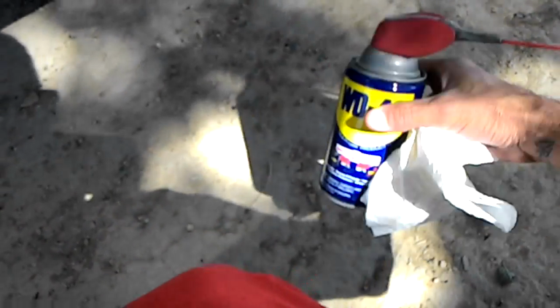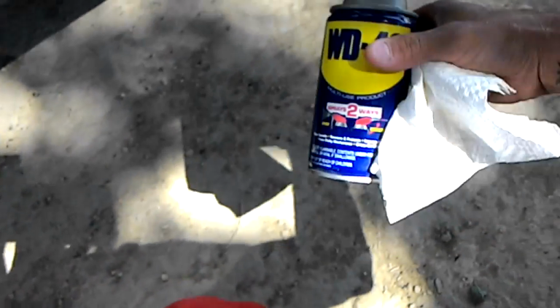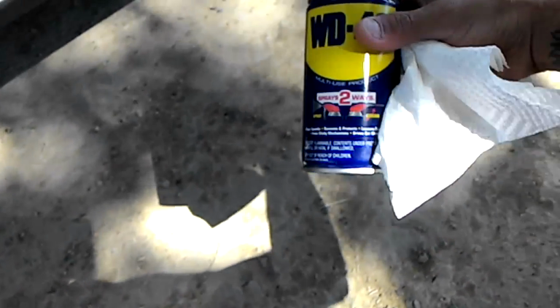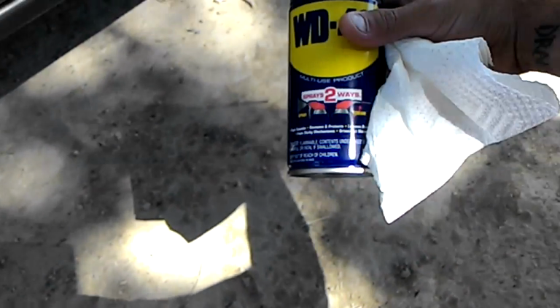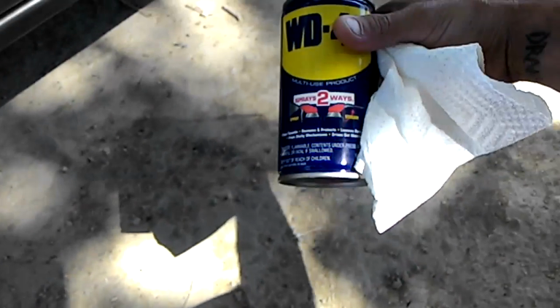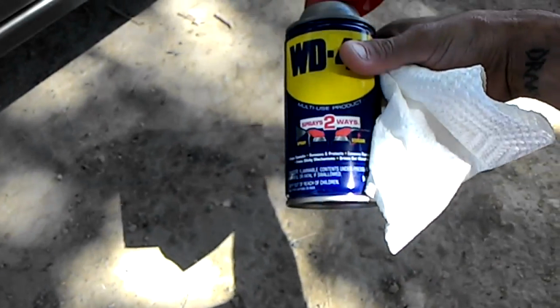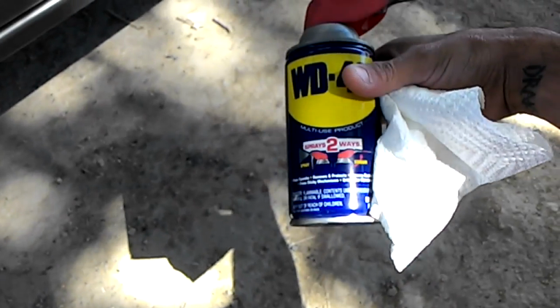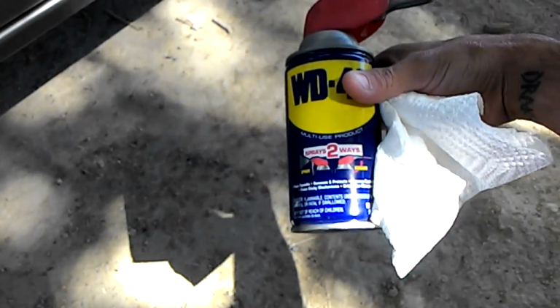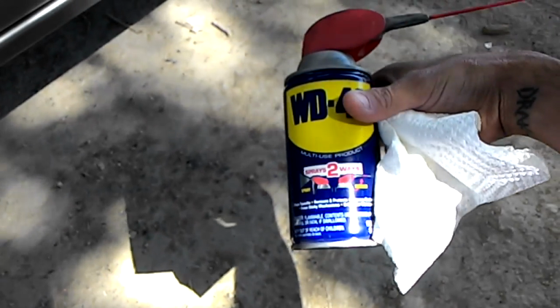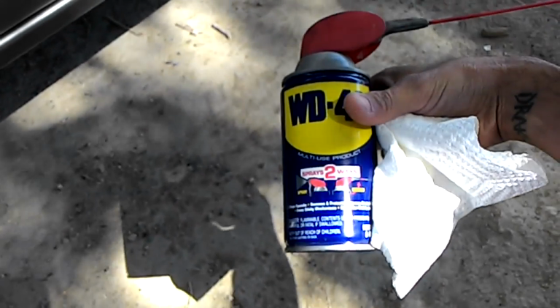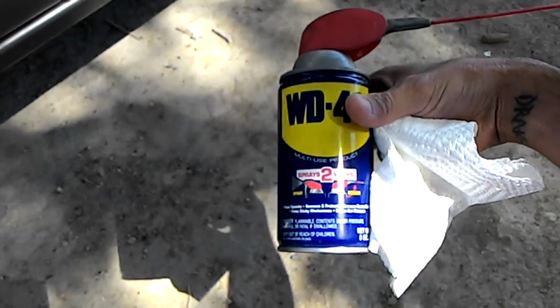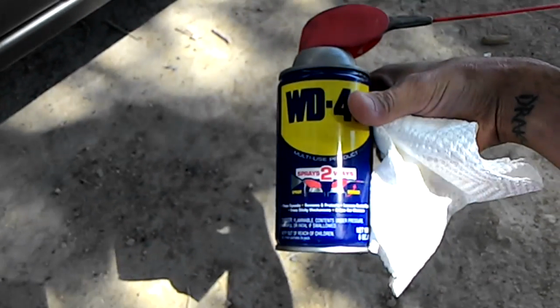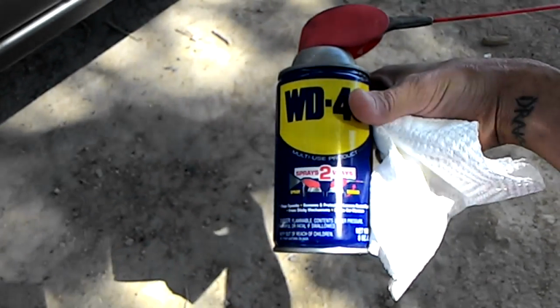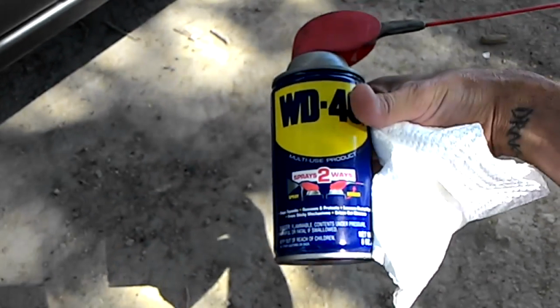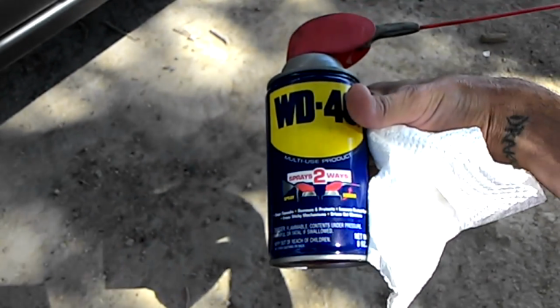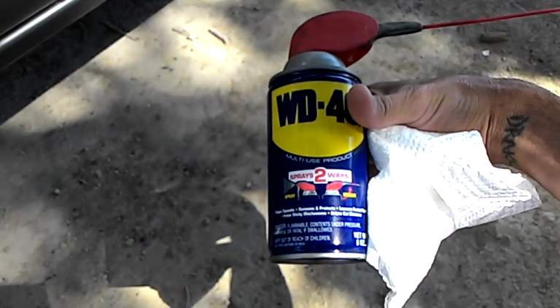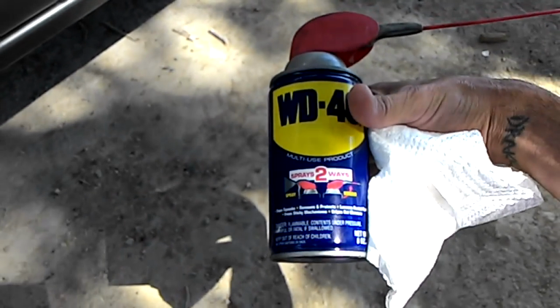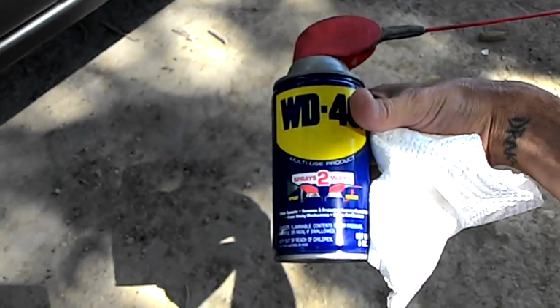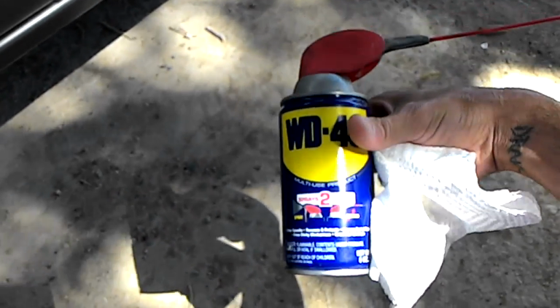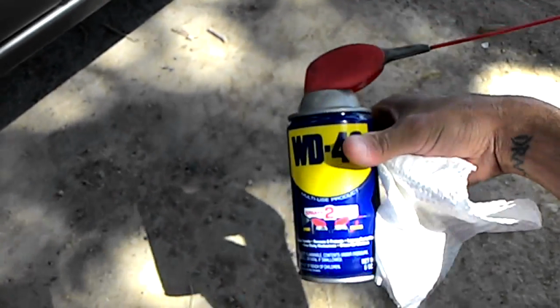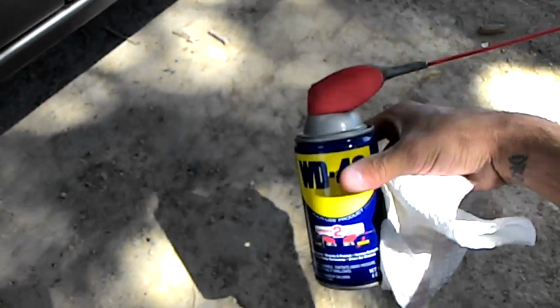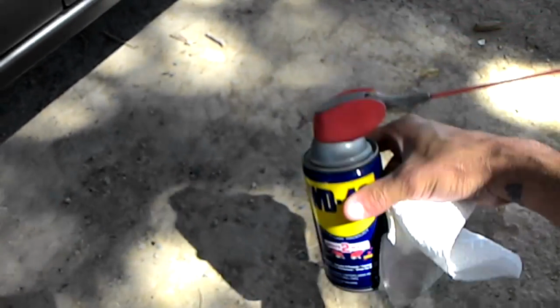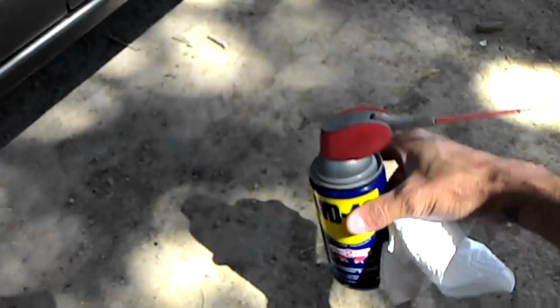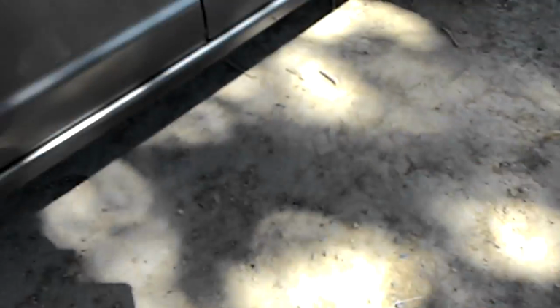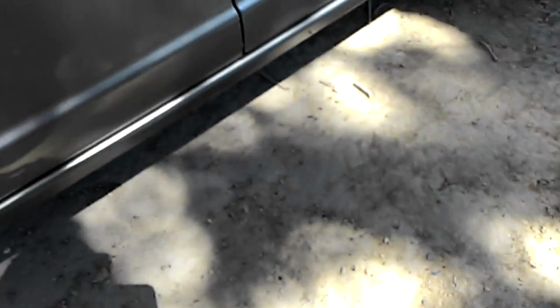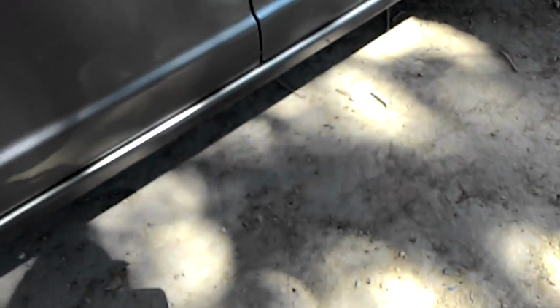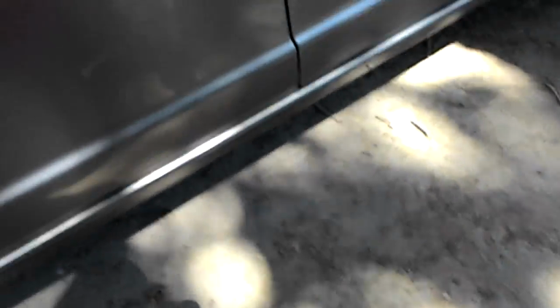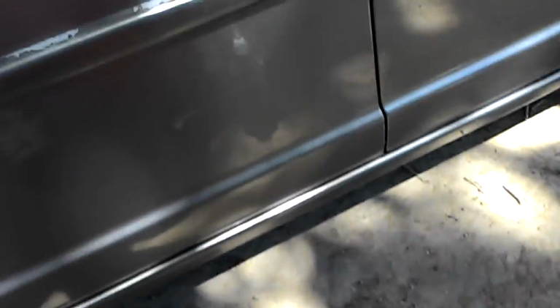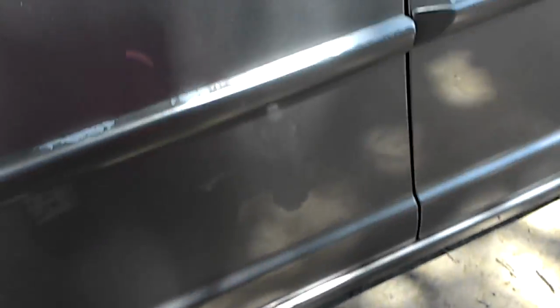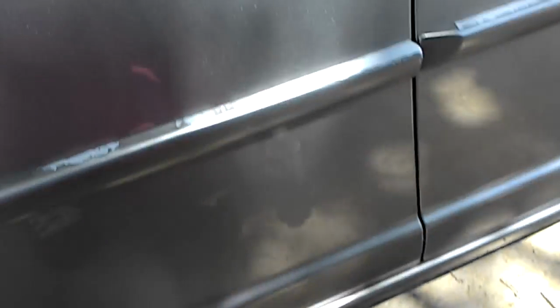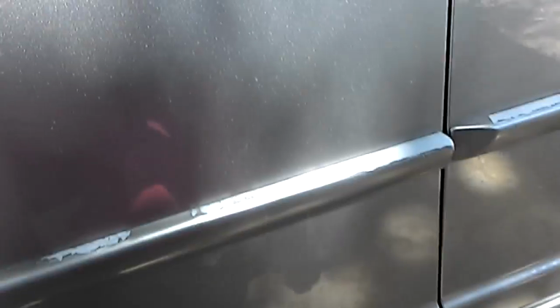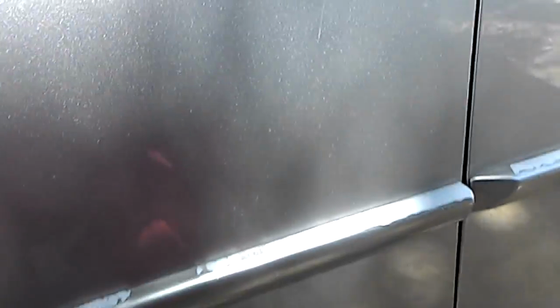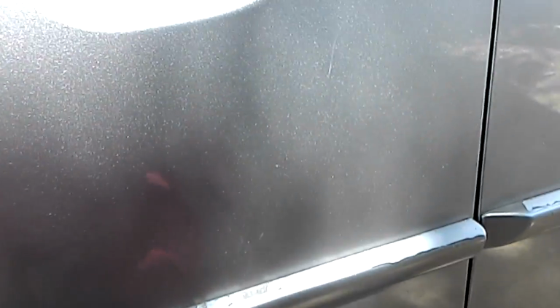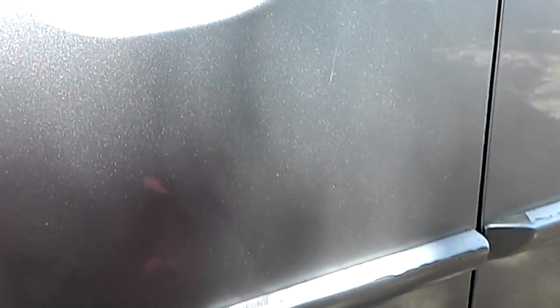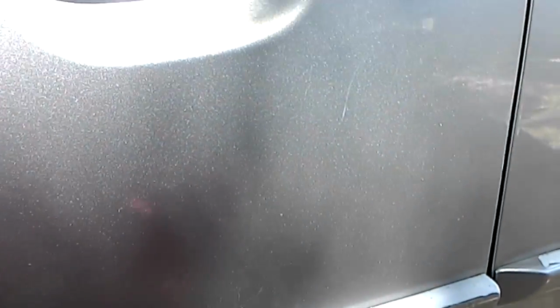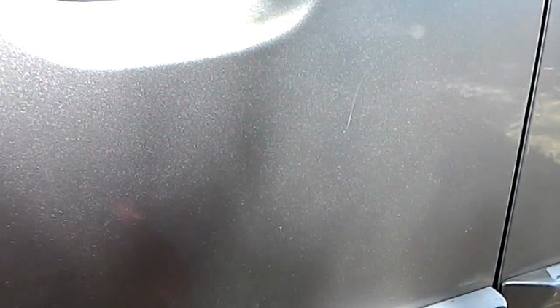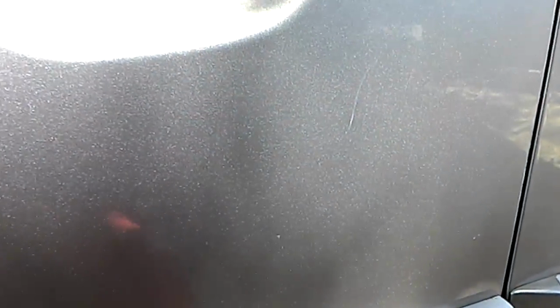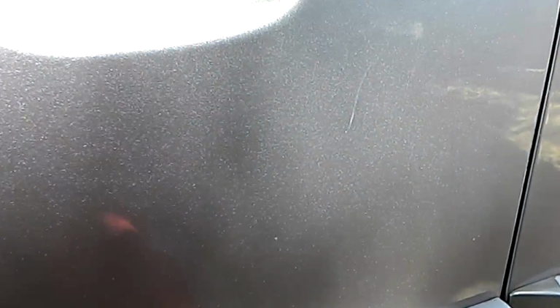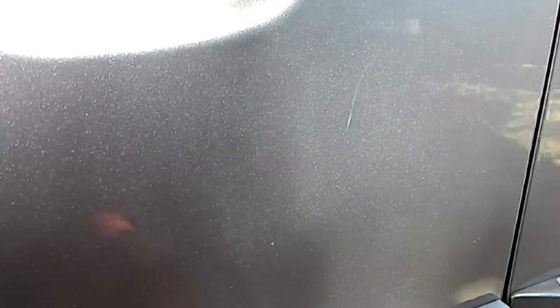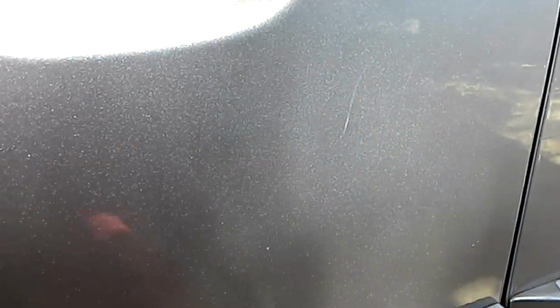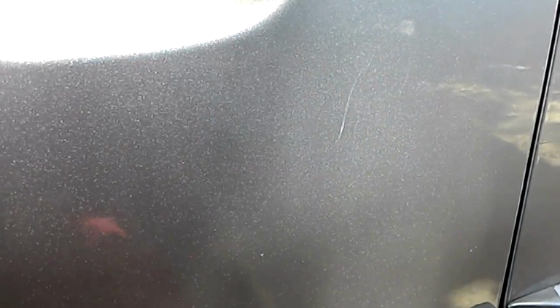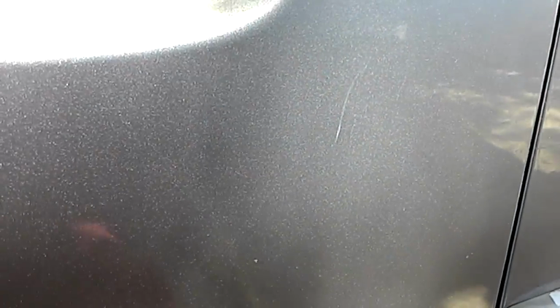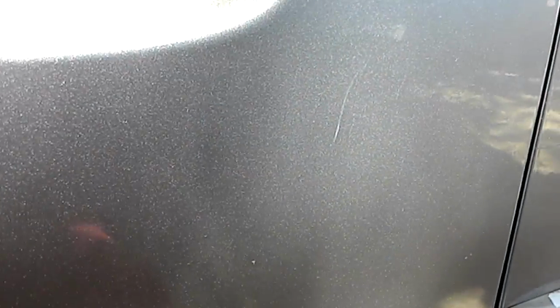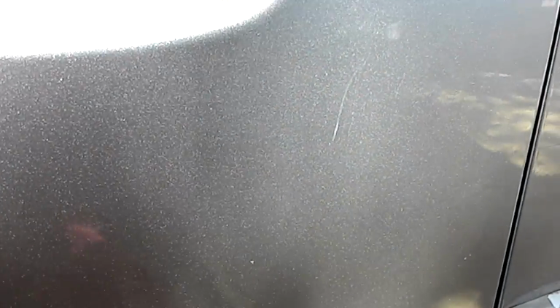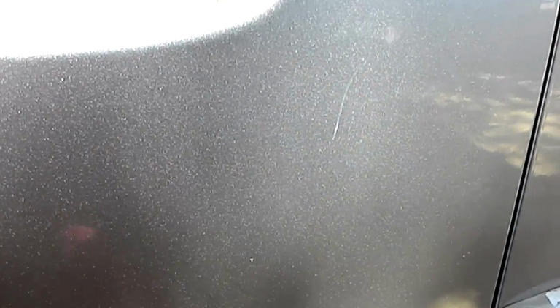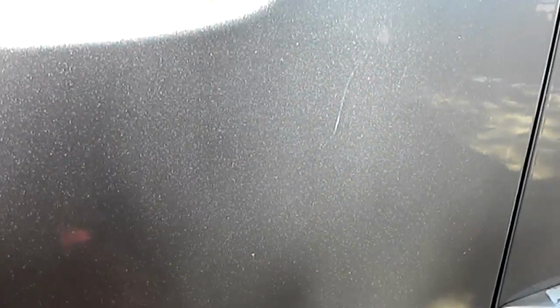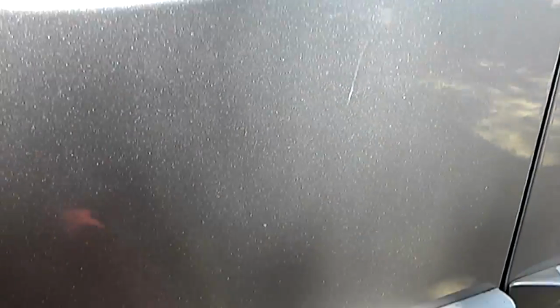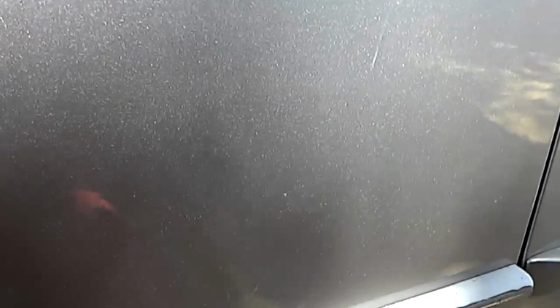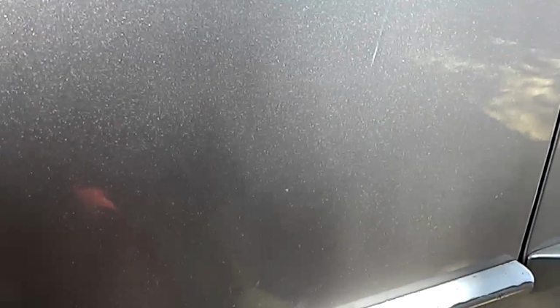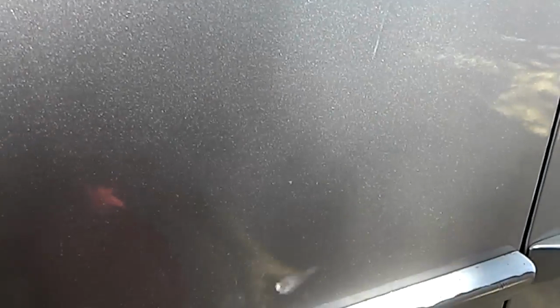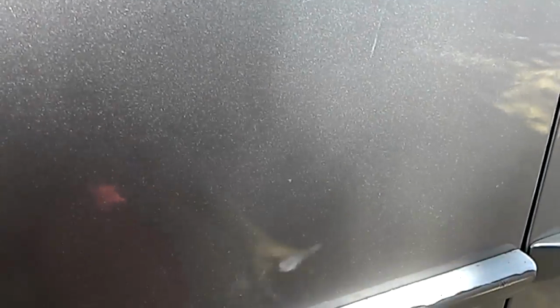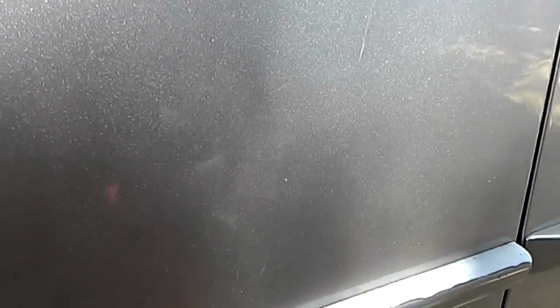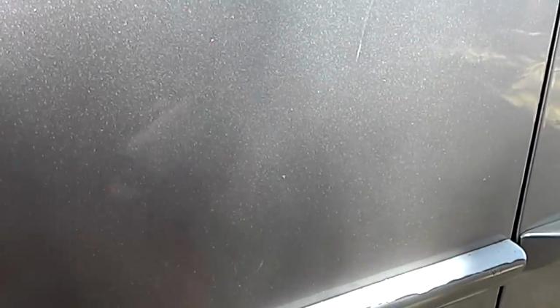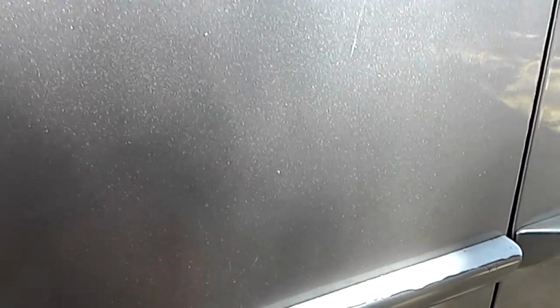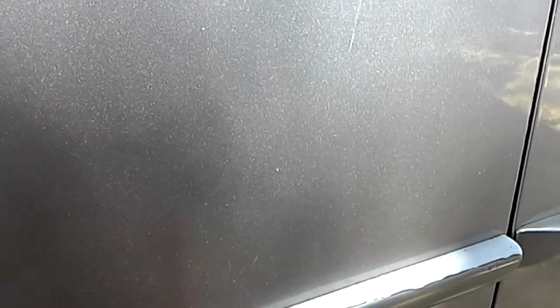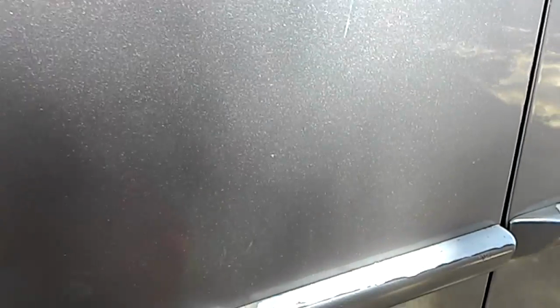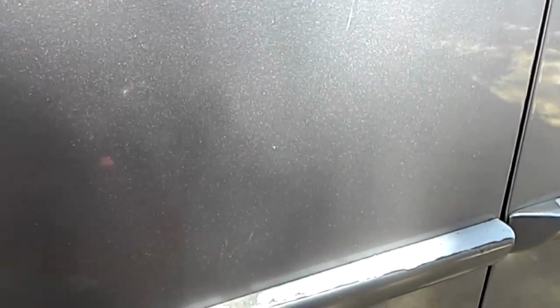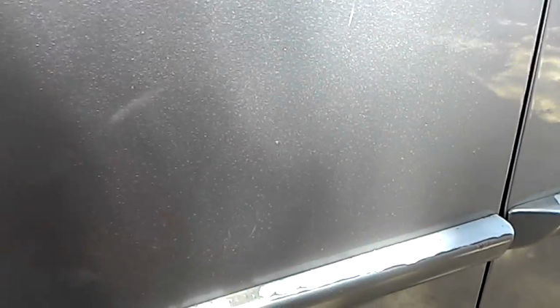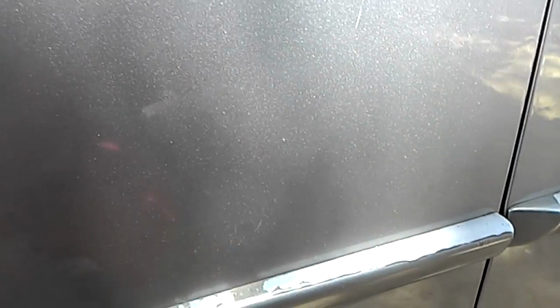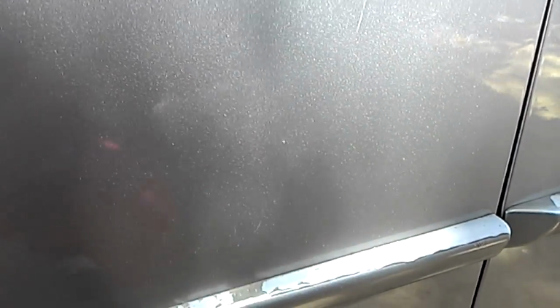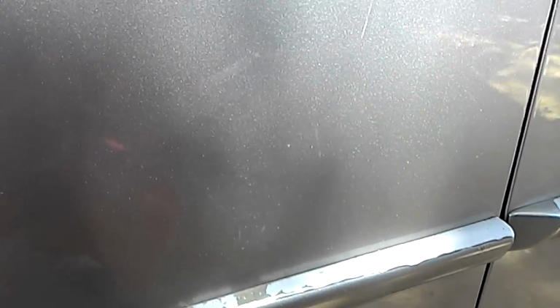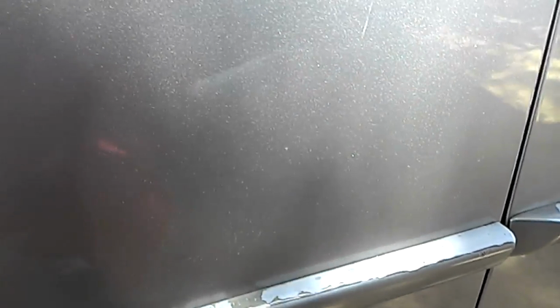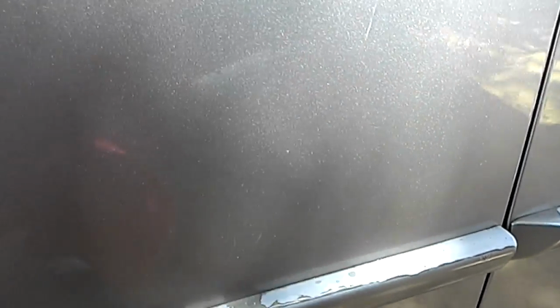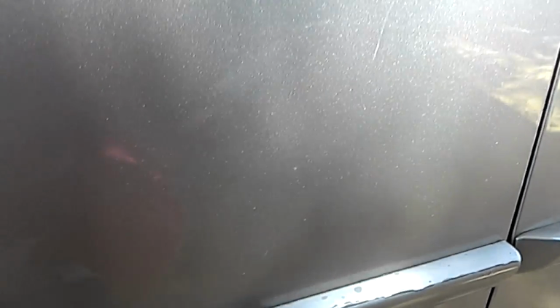WD-40 works. You guys see it right here. Look, there's another one. Do this all day.